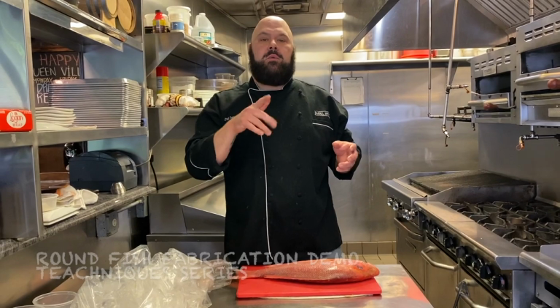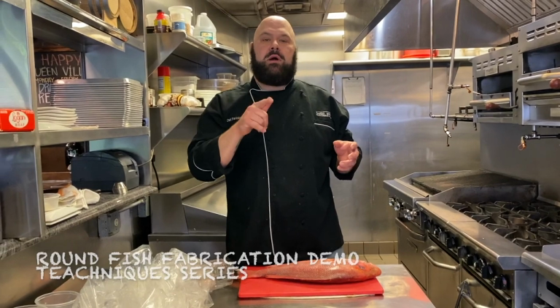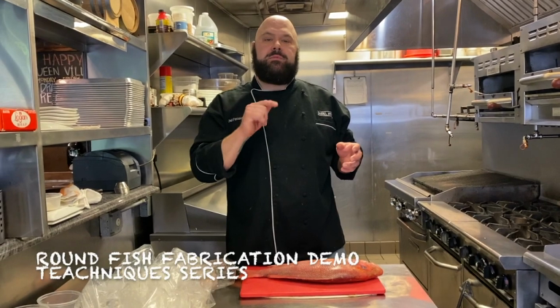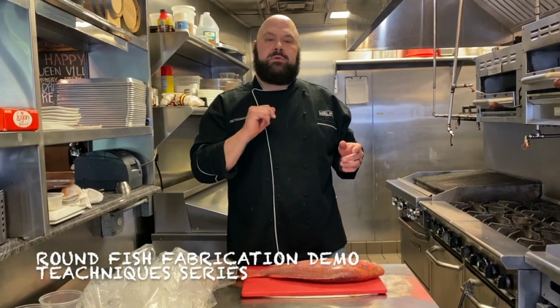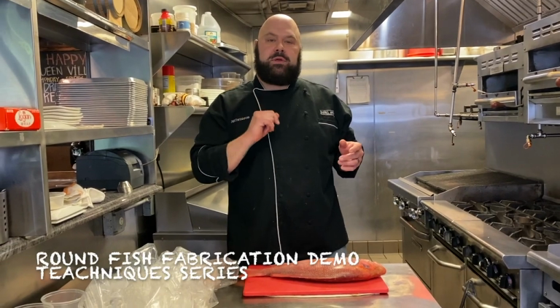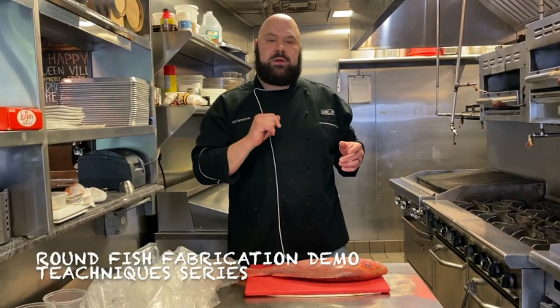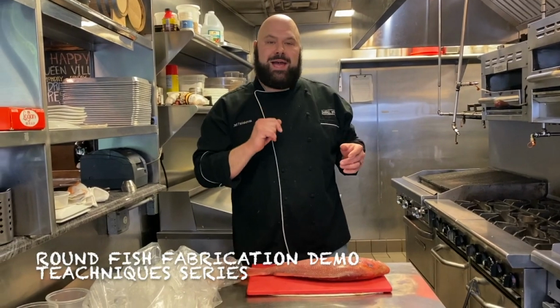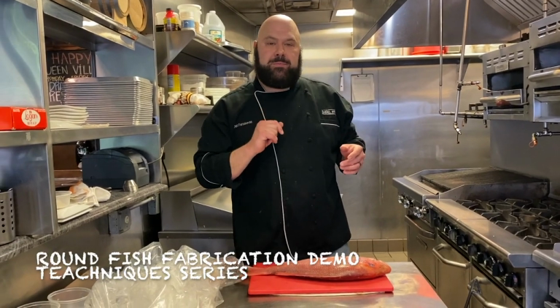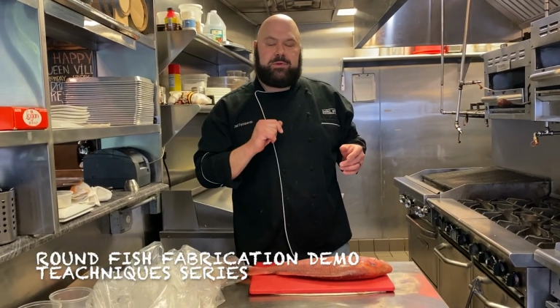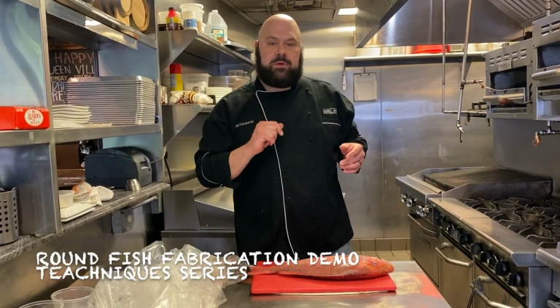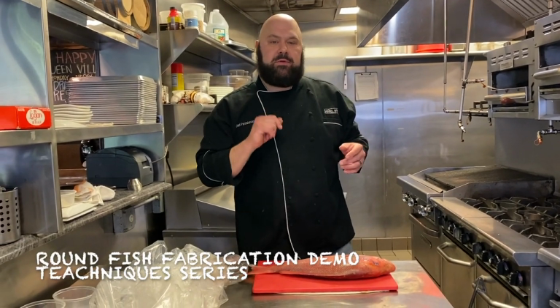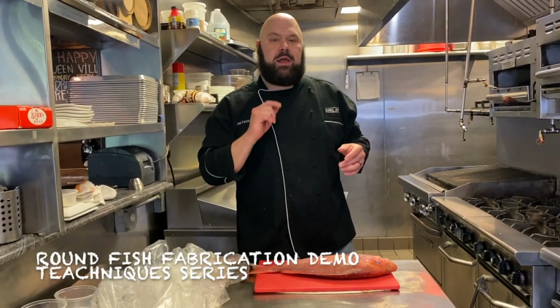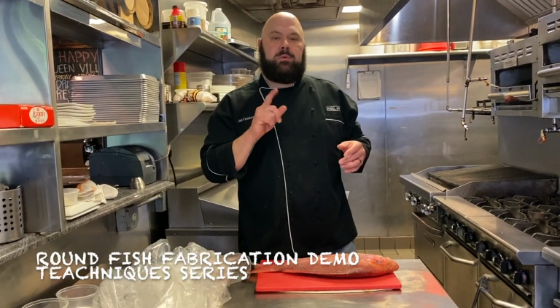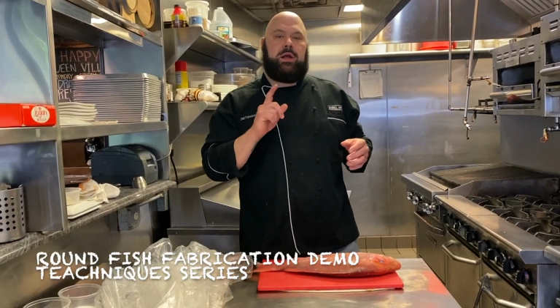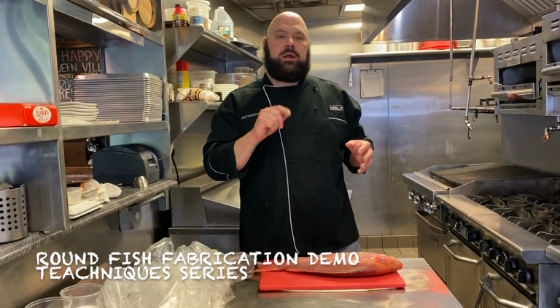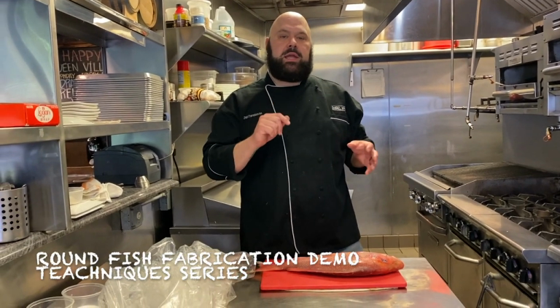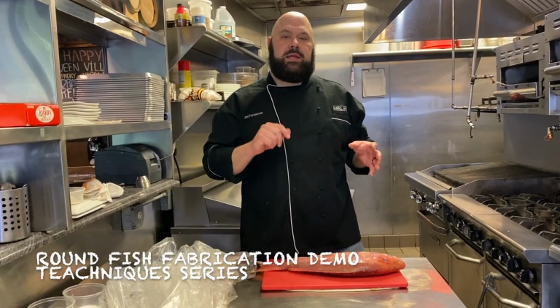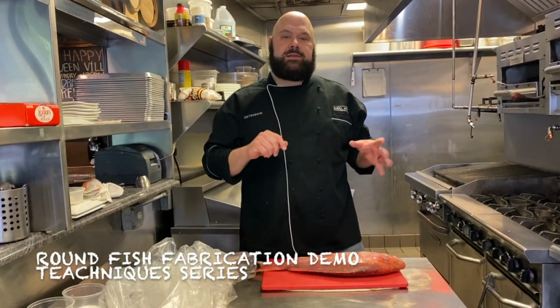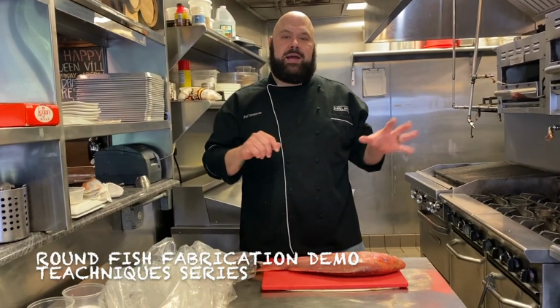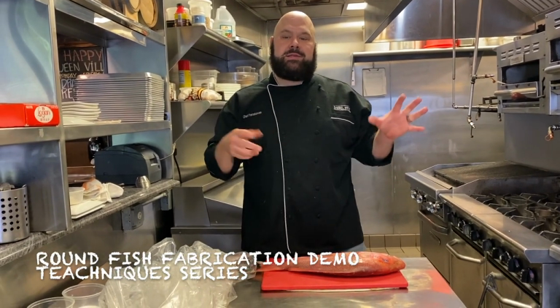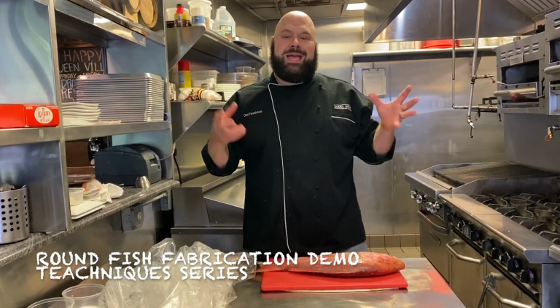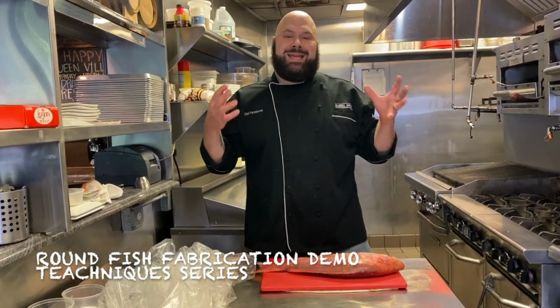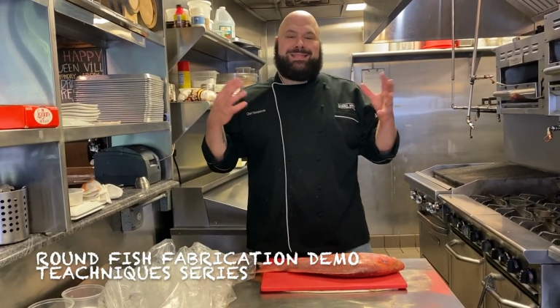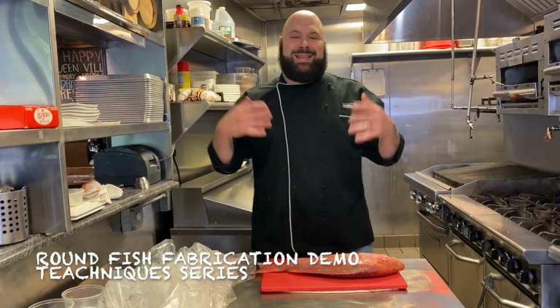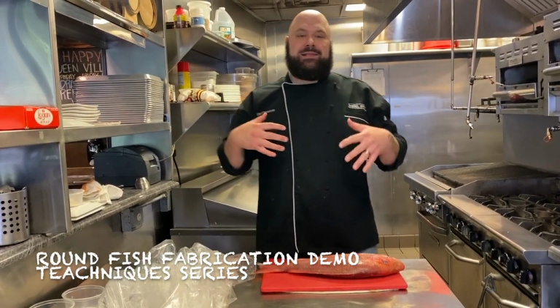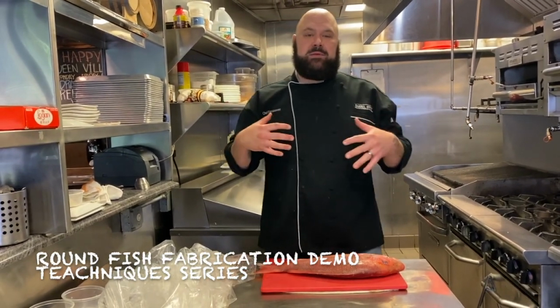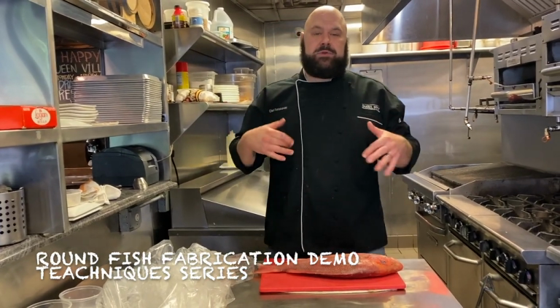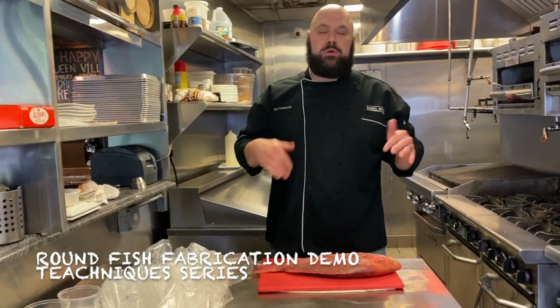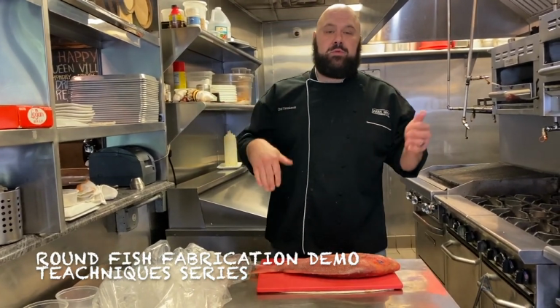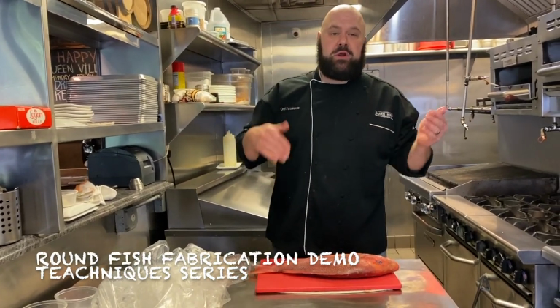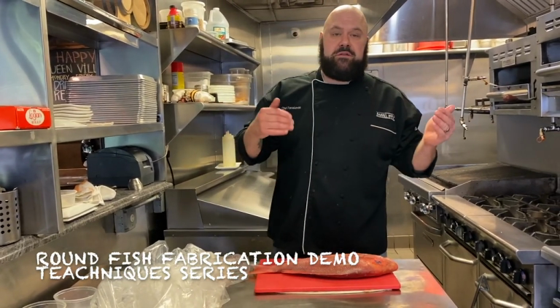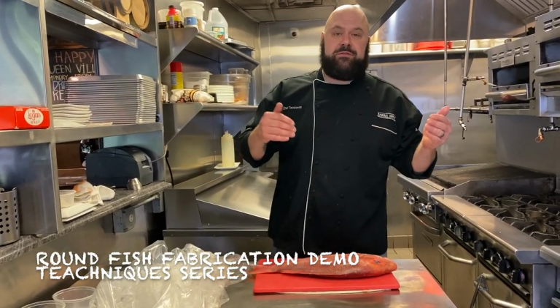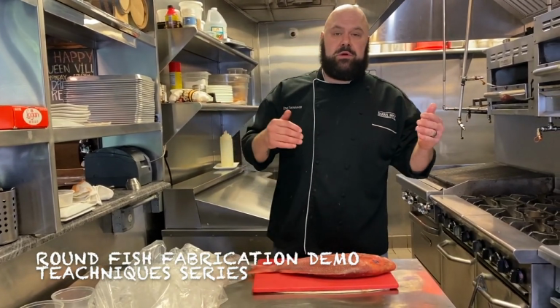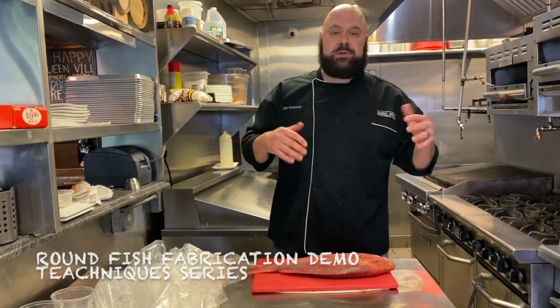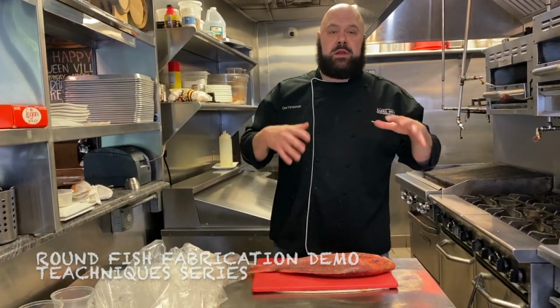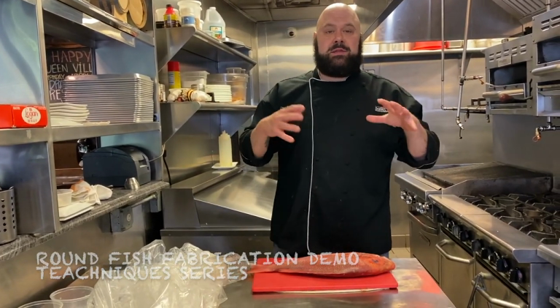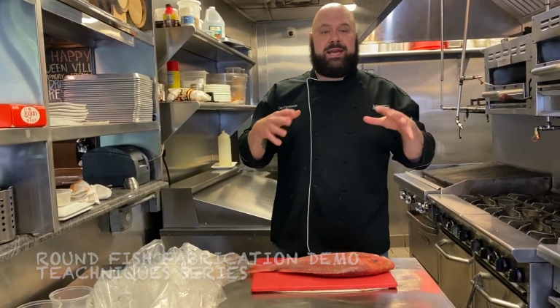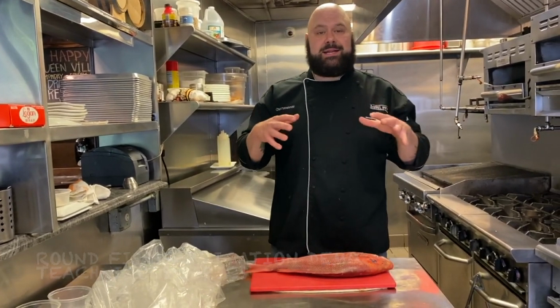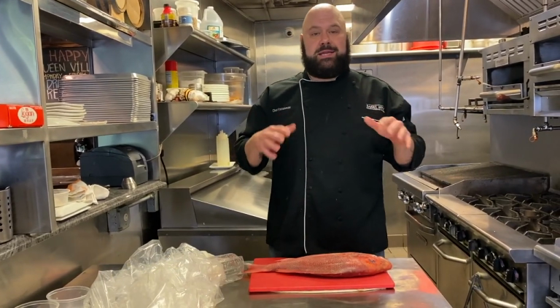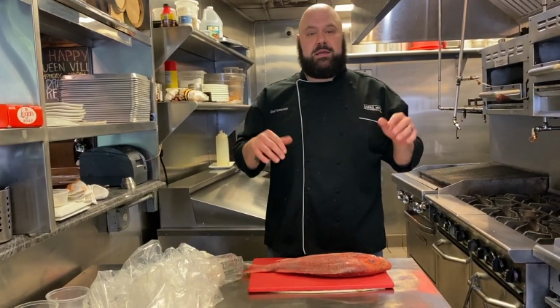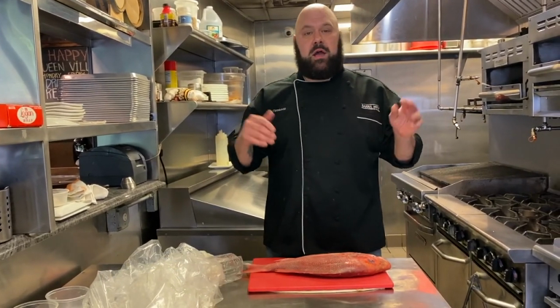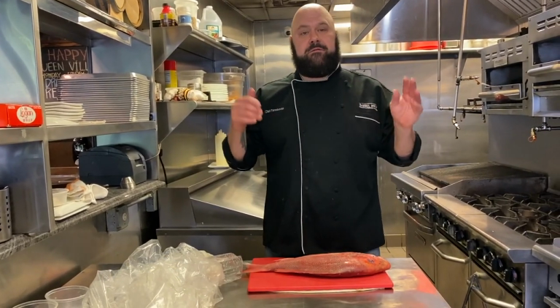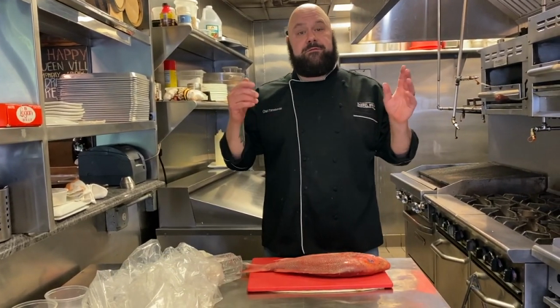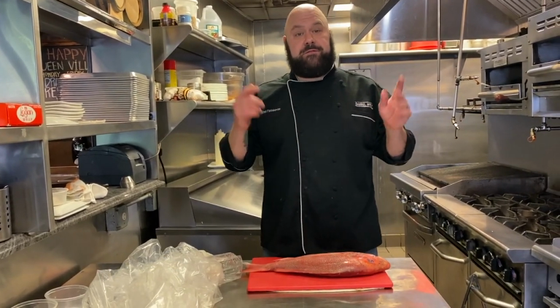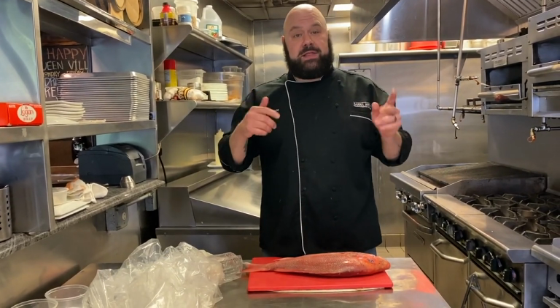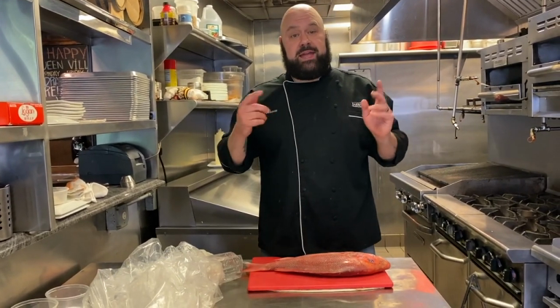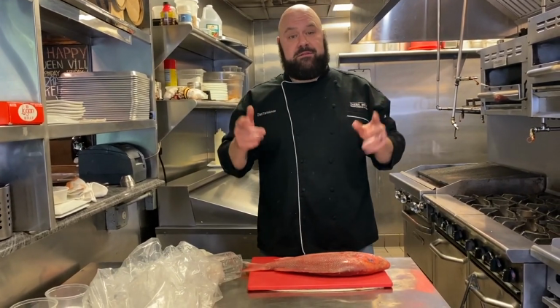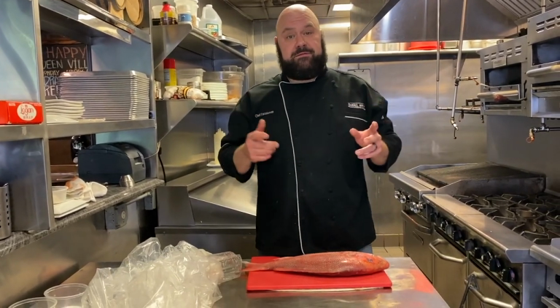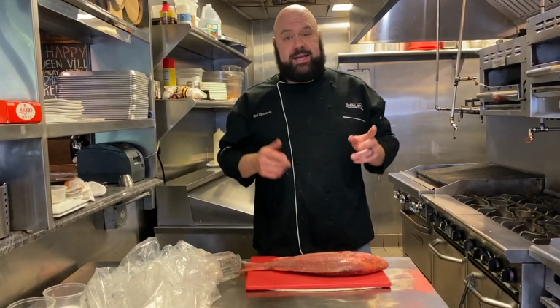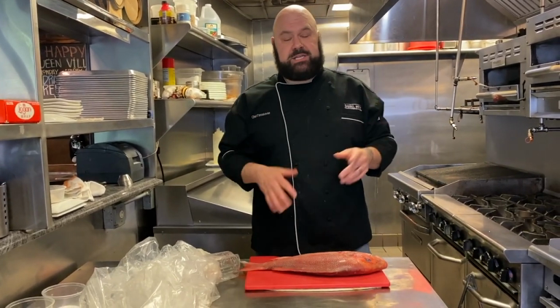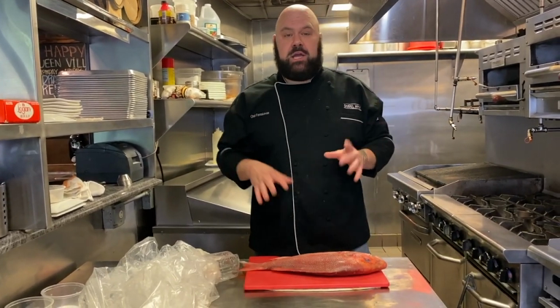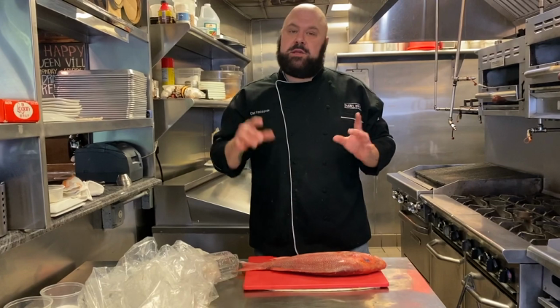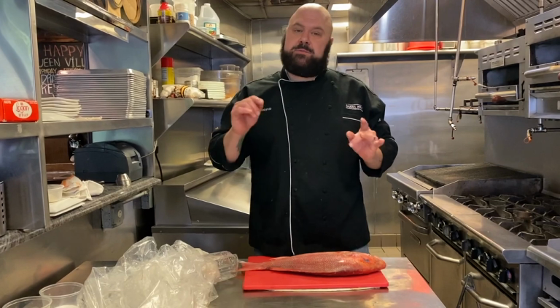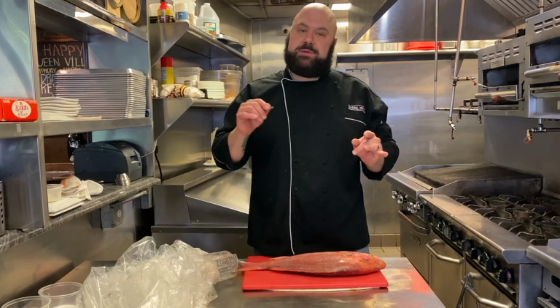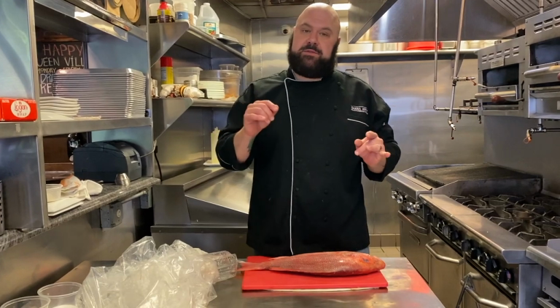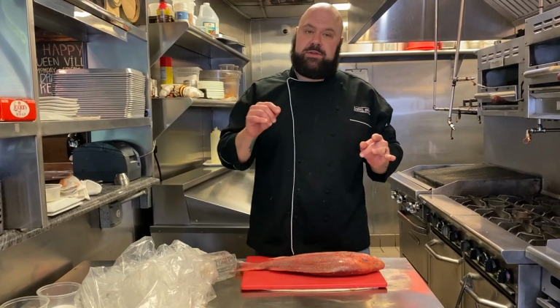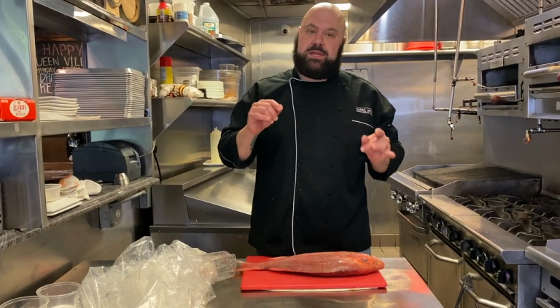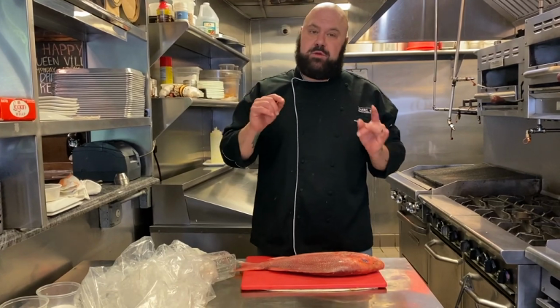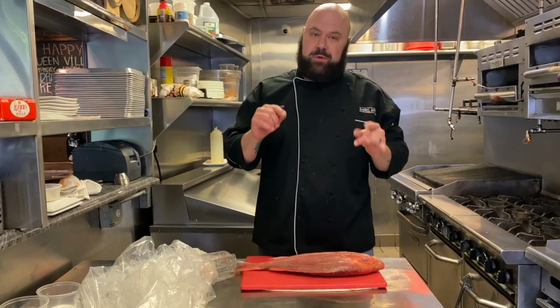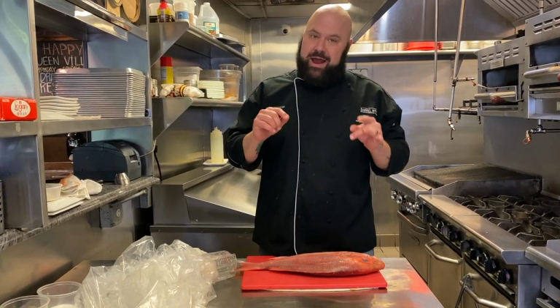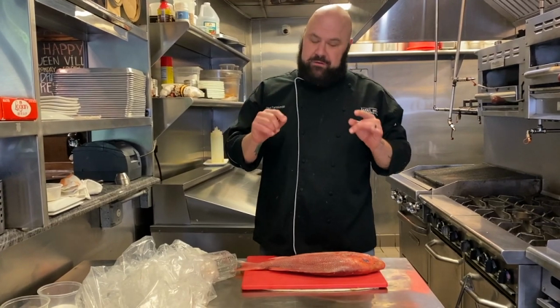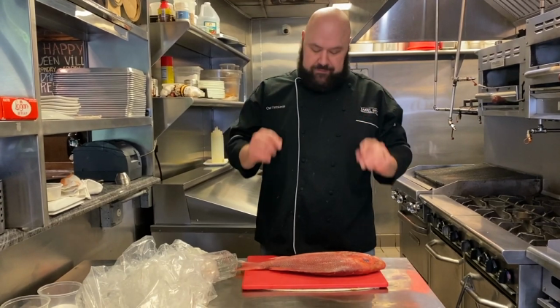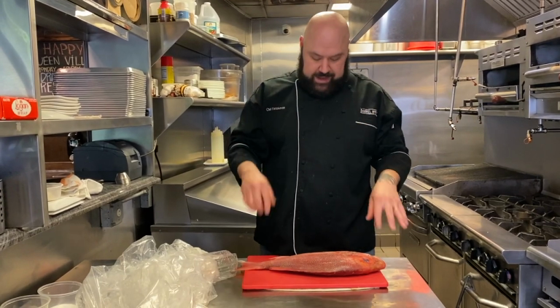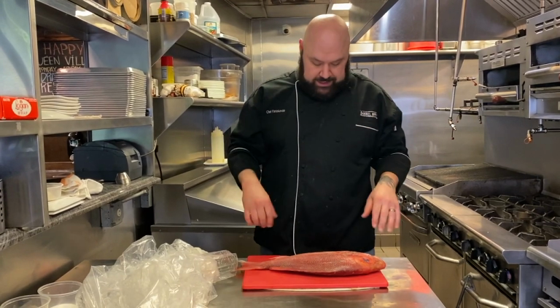Welcome to another episode of Edible Eric Eats. In today's episode, we're going to focus on the technique of filleting fish, specifically round fish.